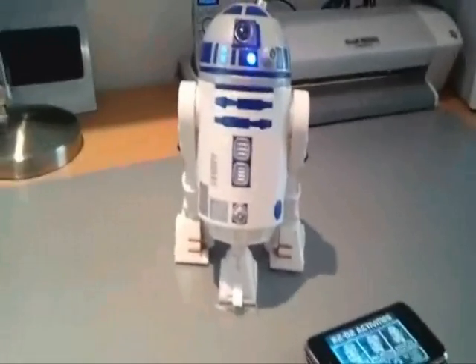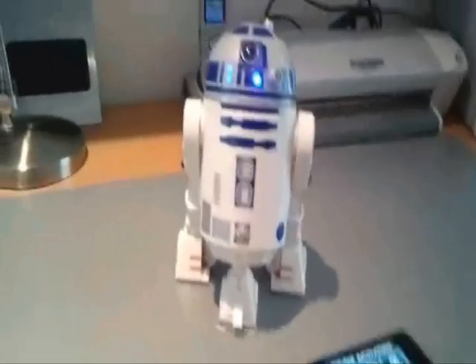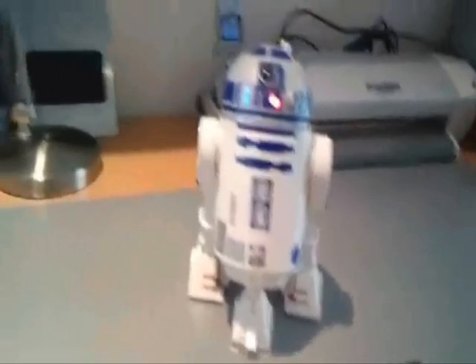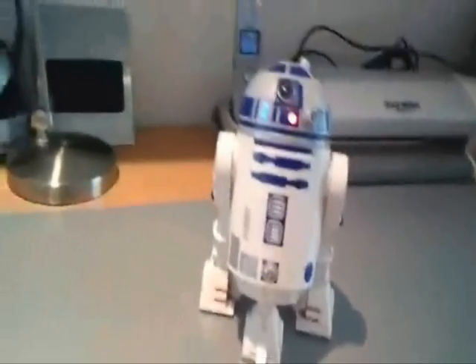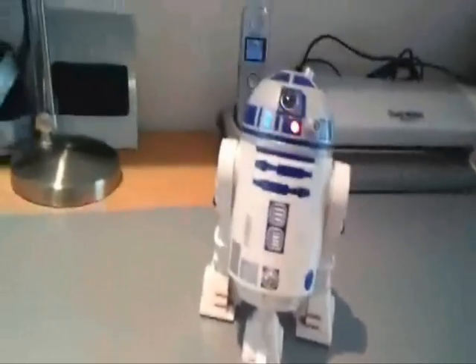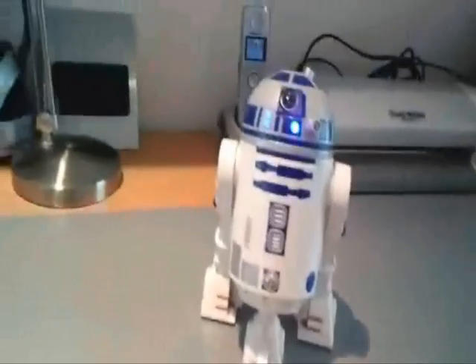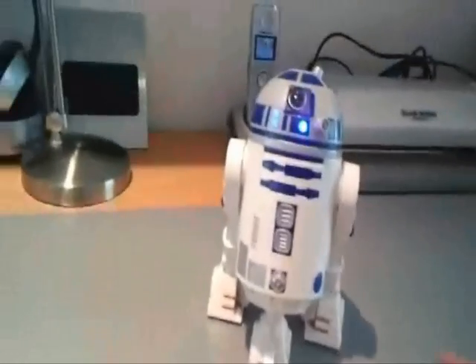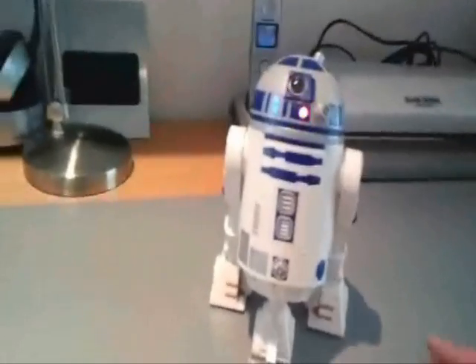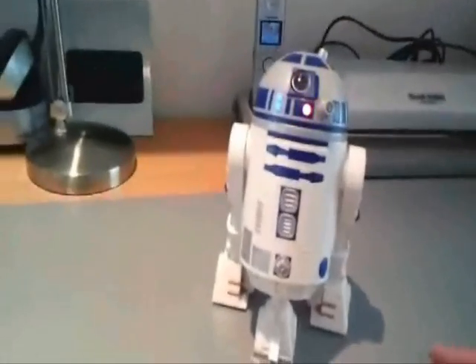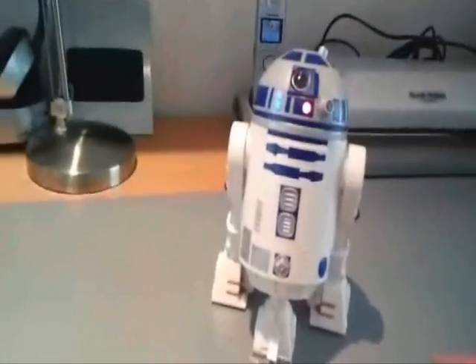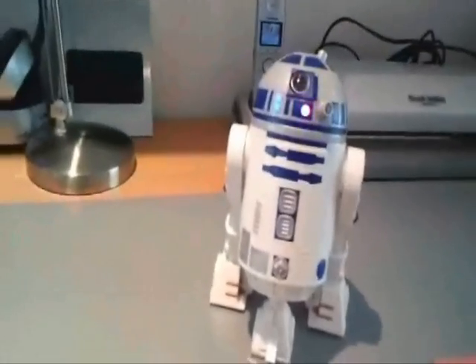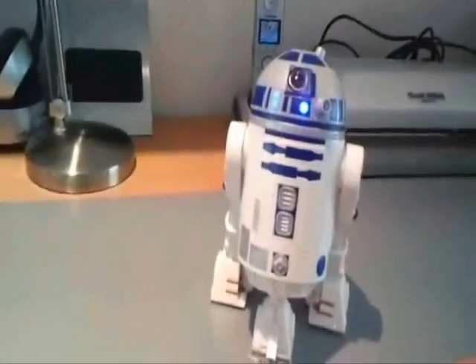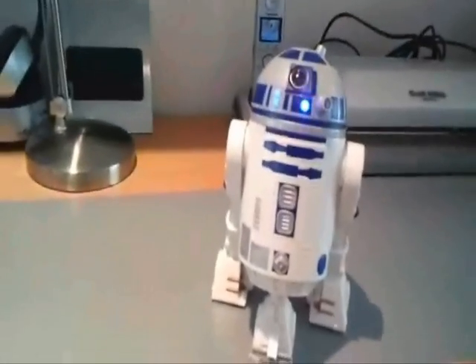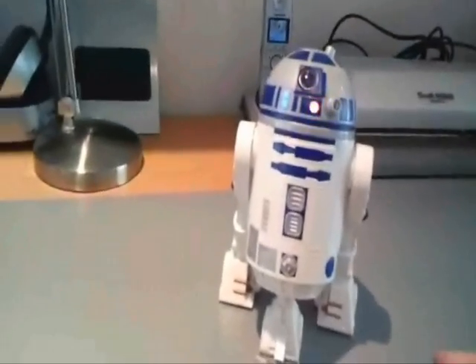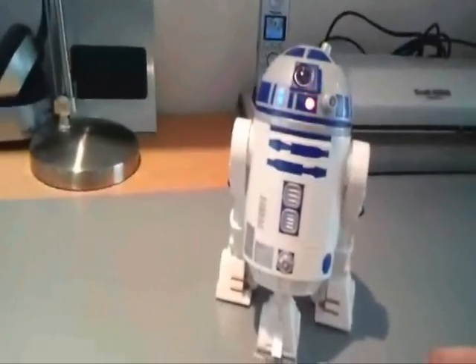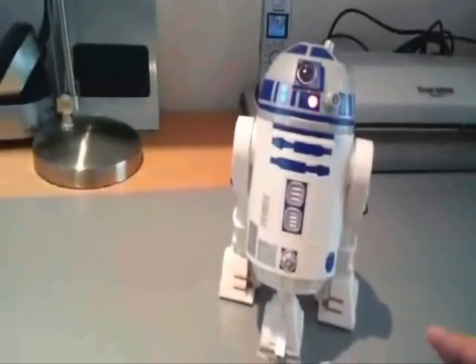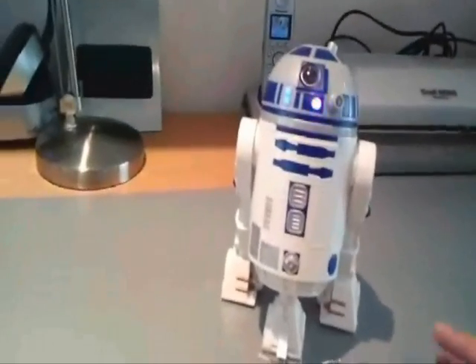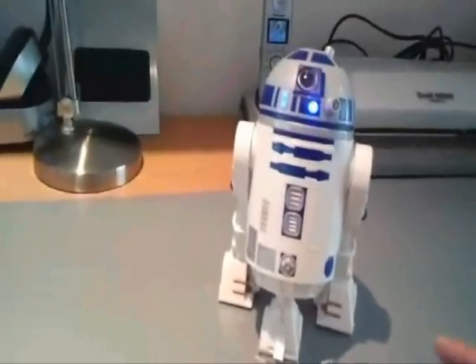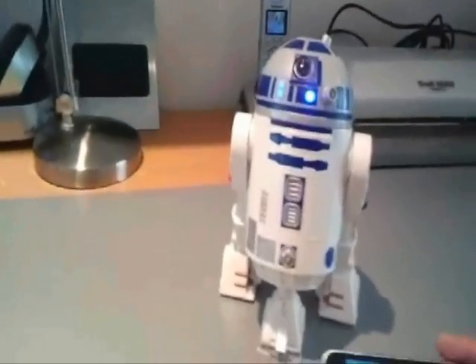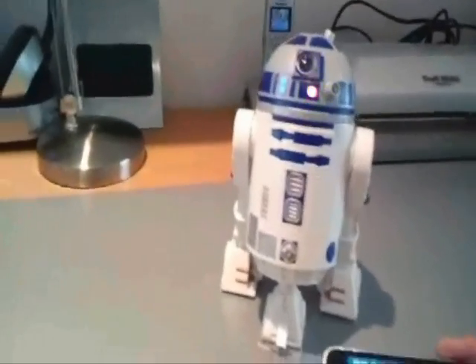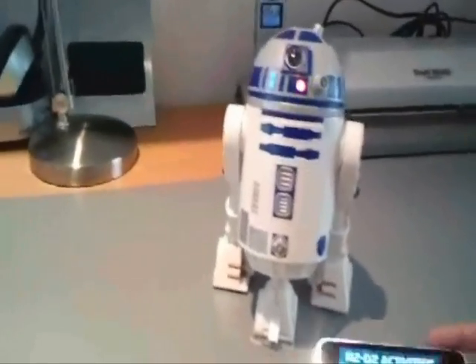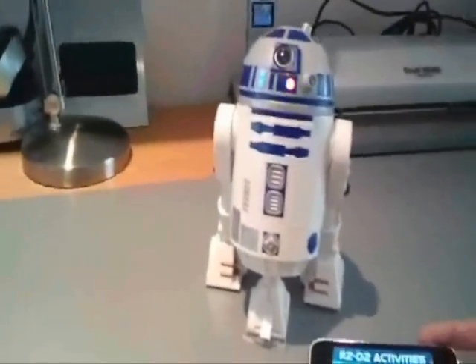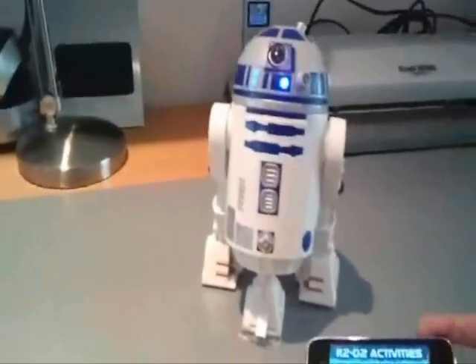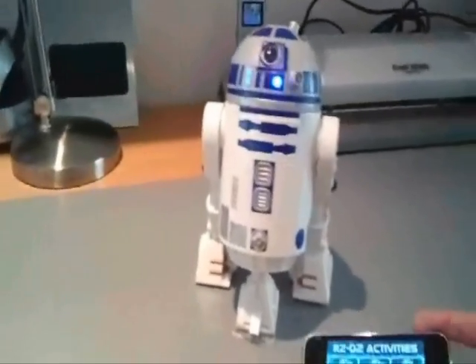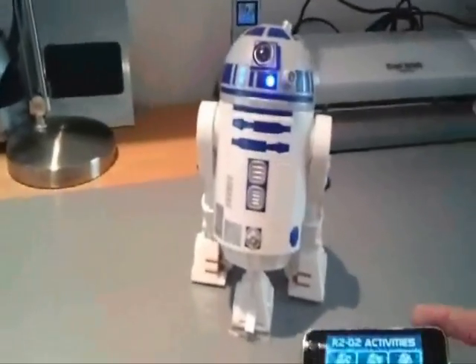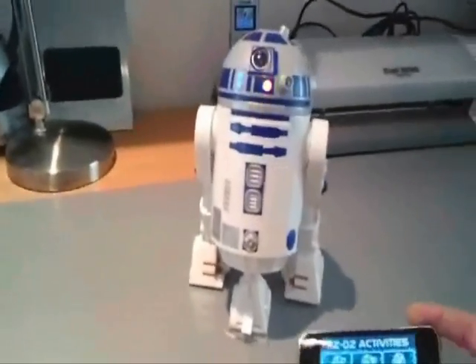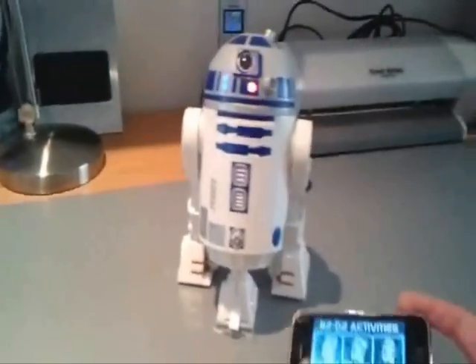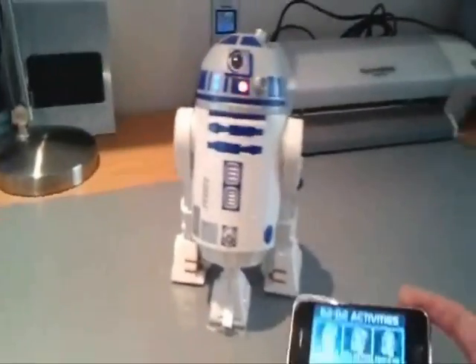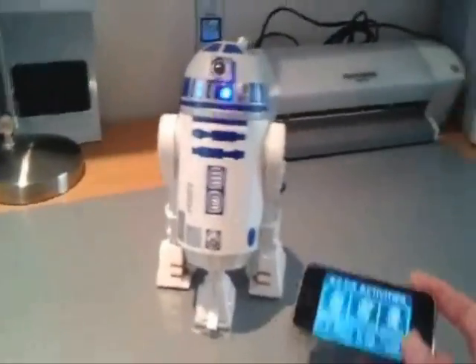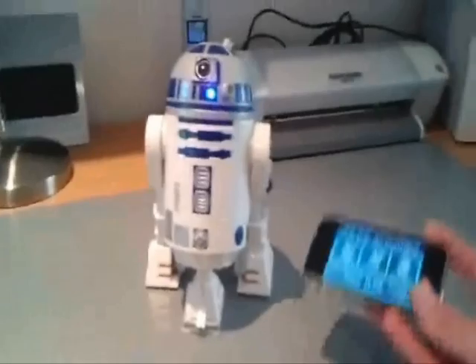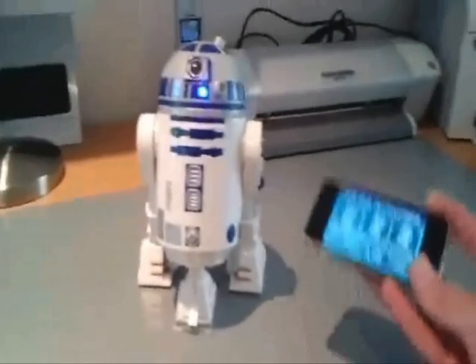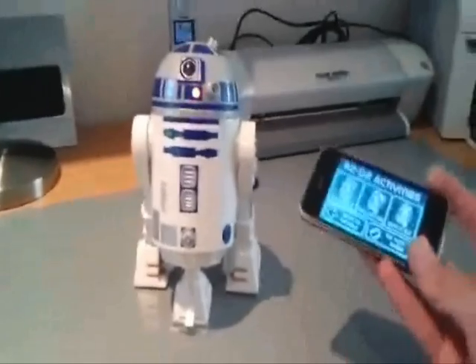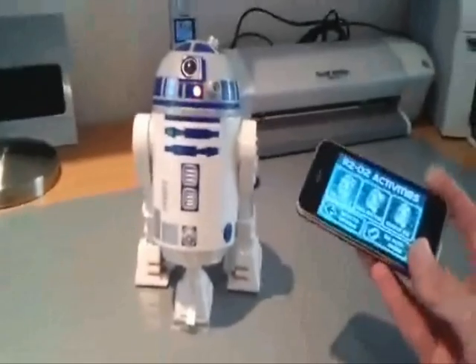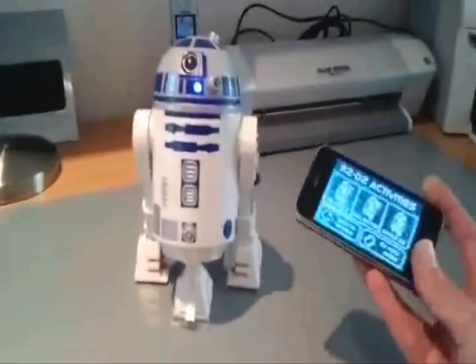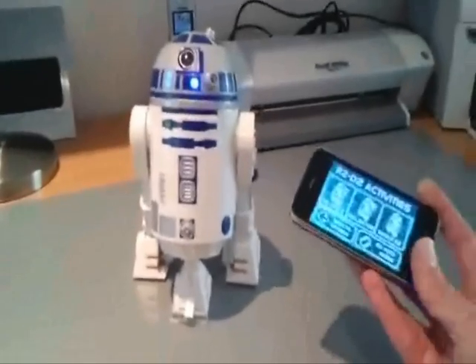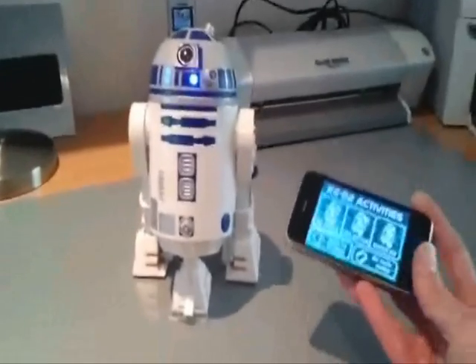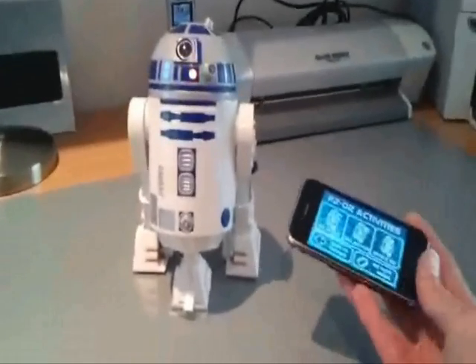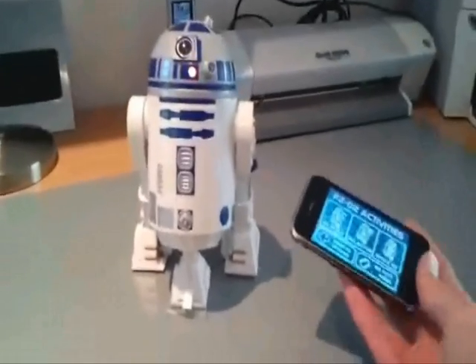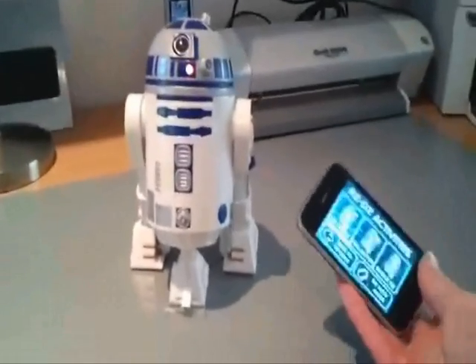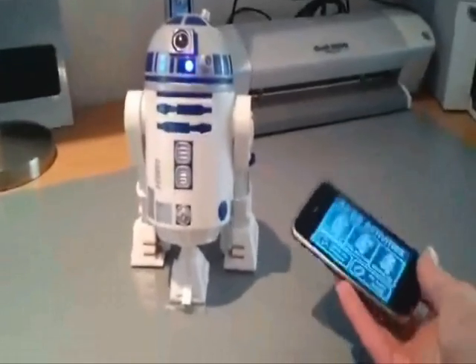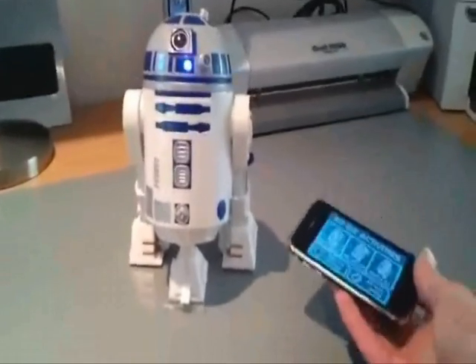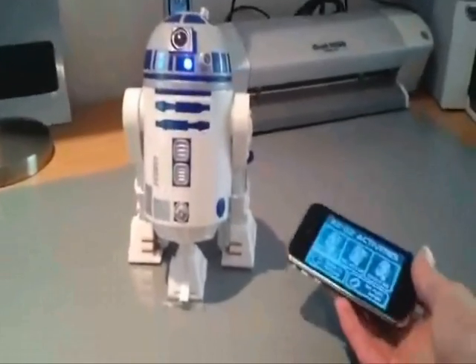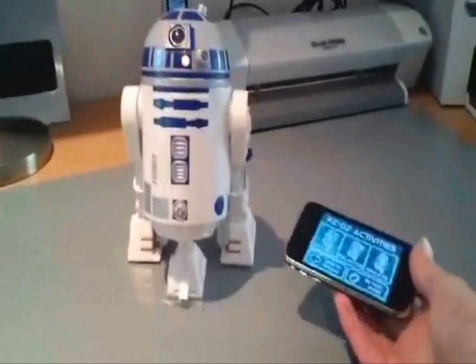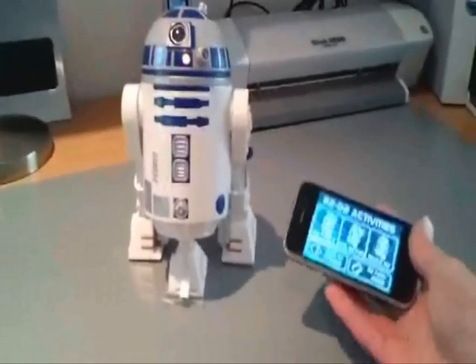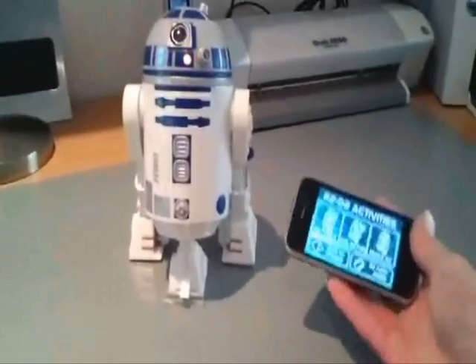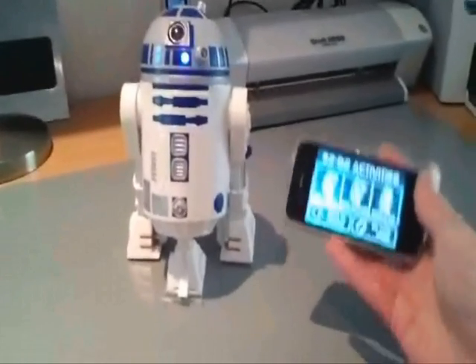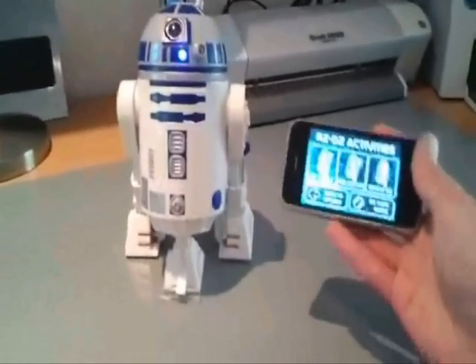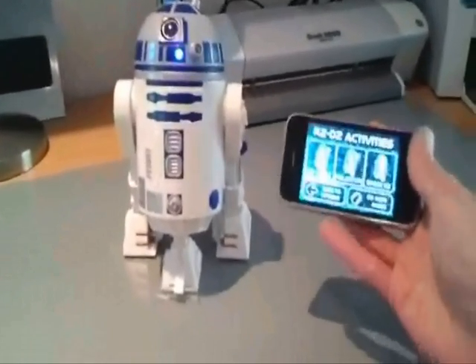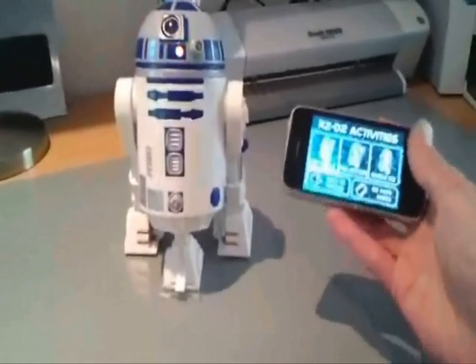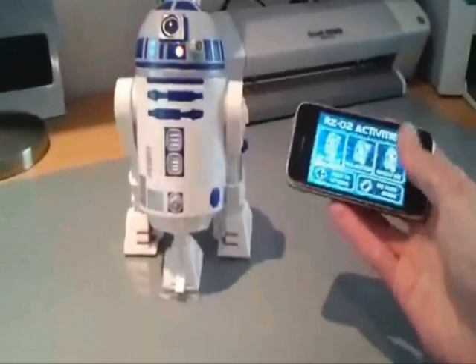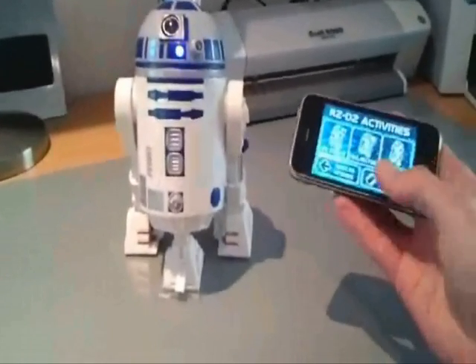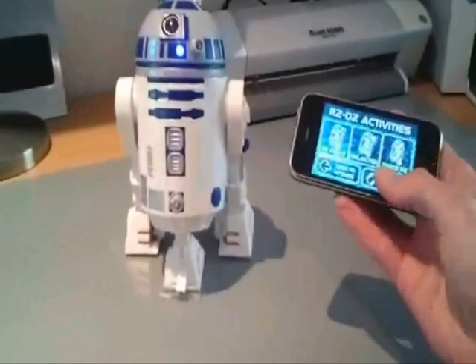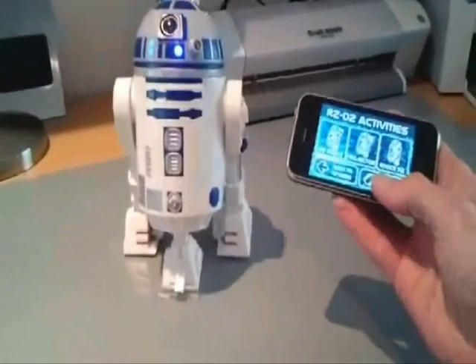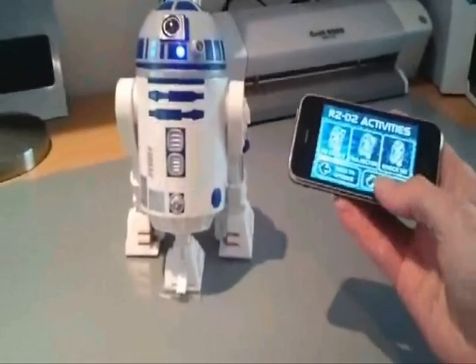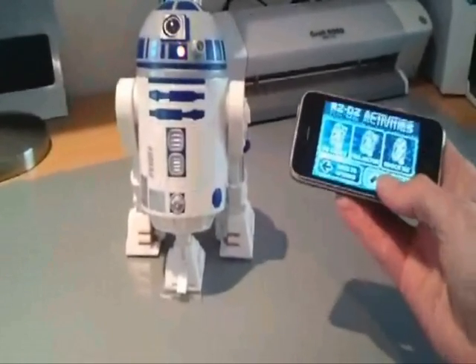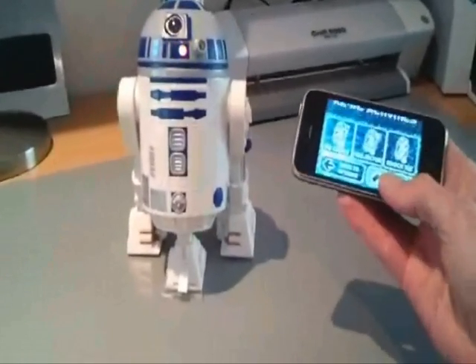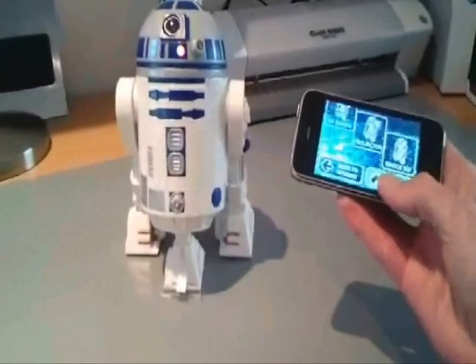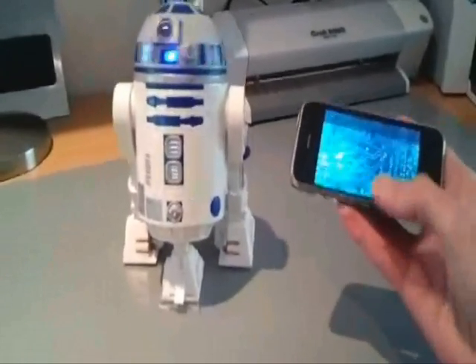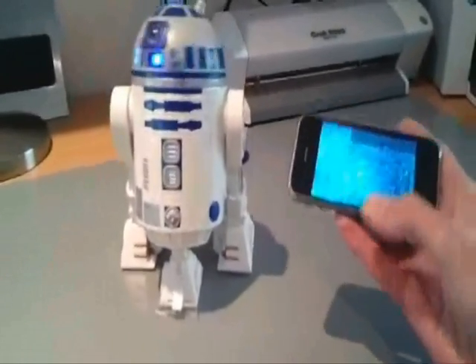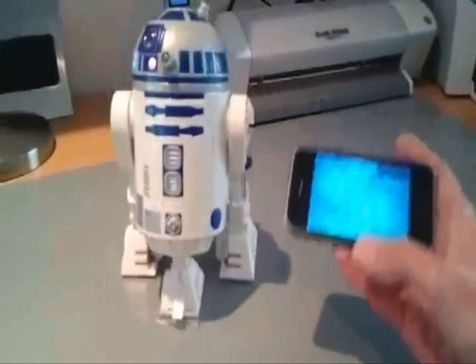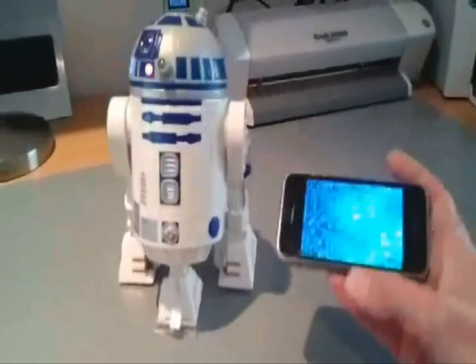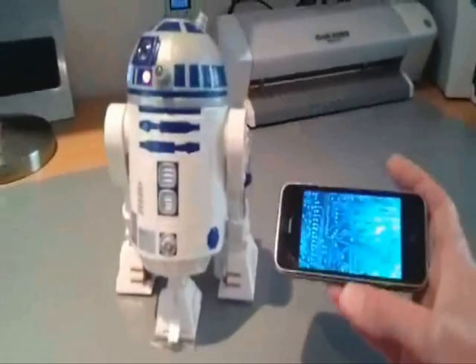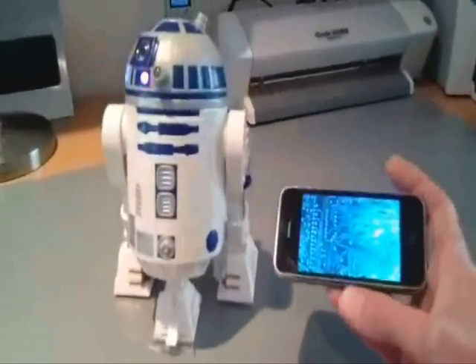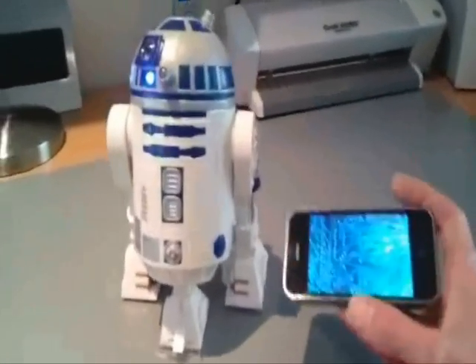OK, and that's a basic overview of the iPhone controlled R2-D2. I'll just put it back into autonomous mode.